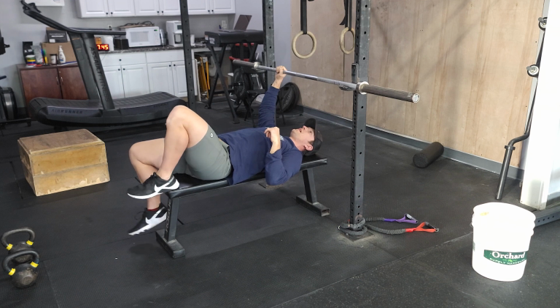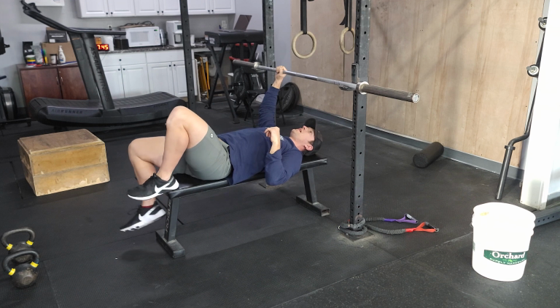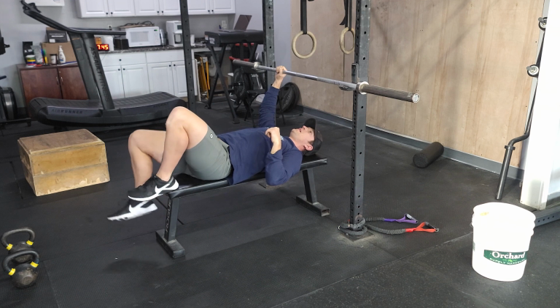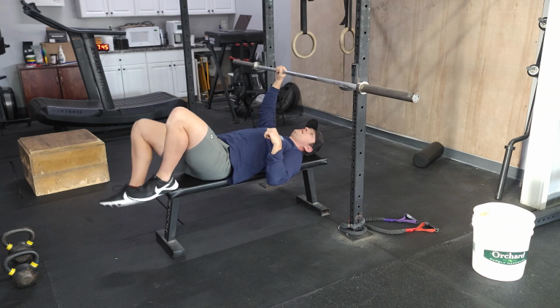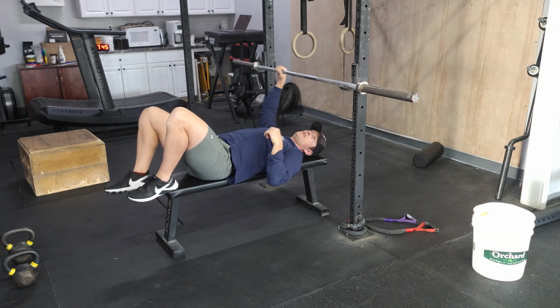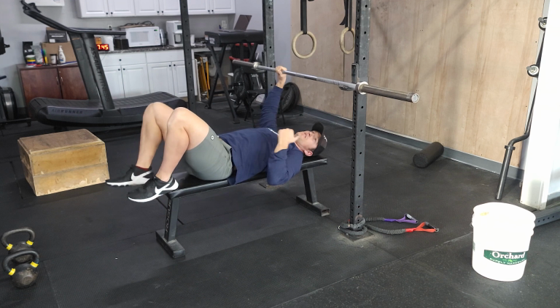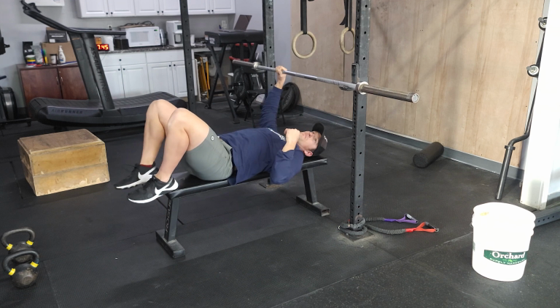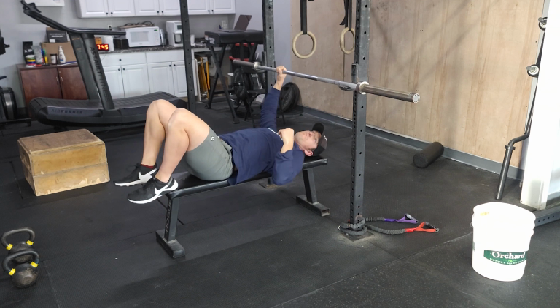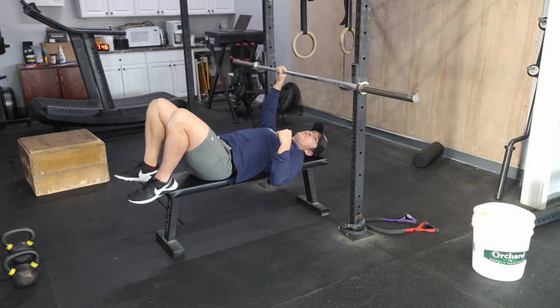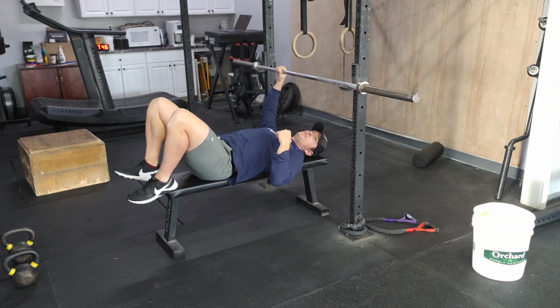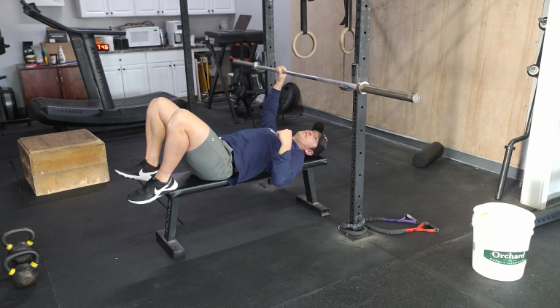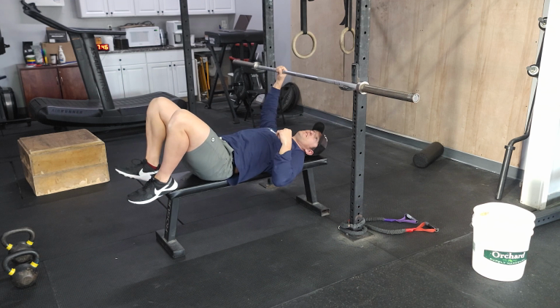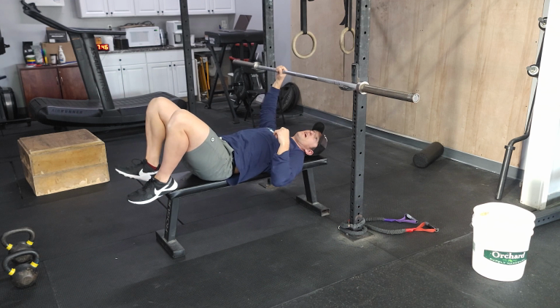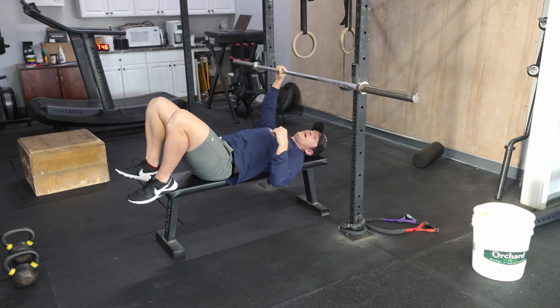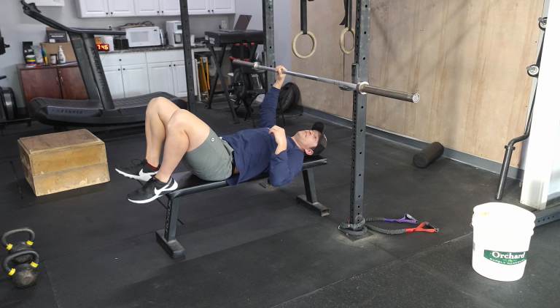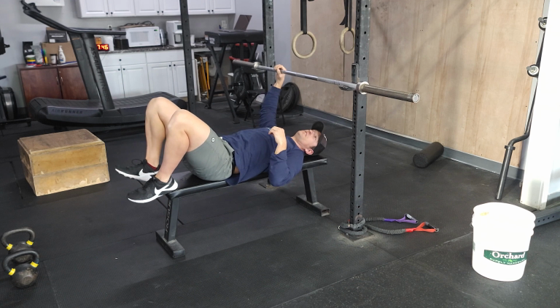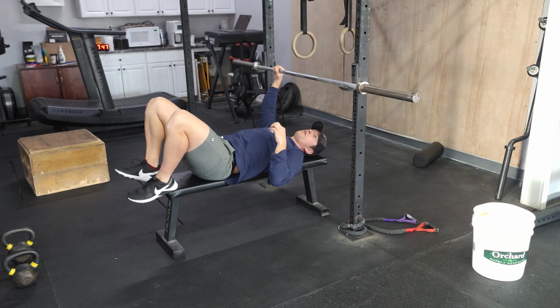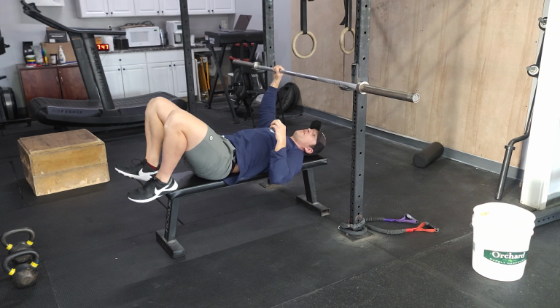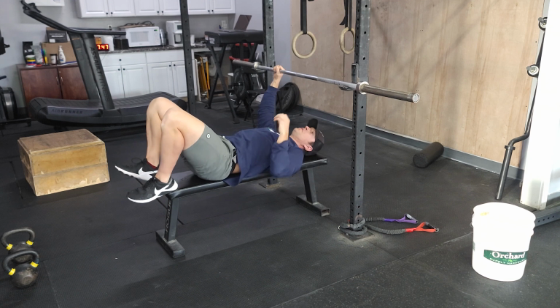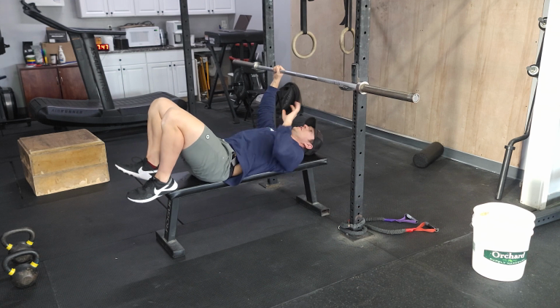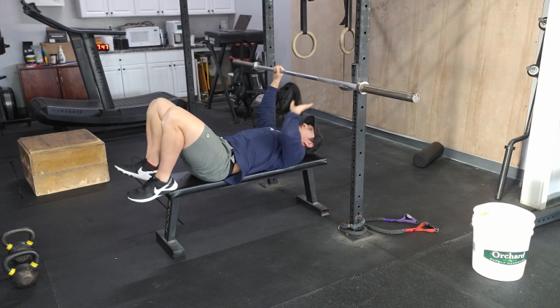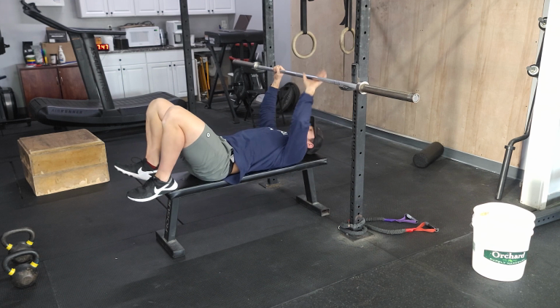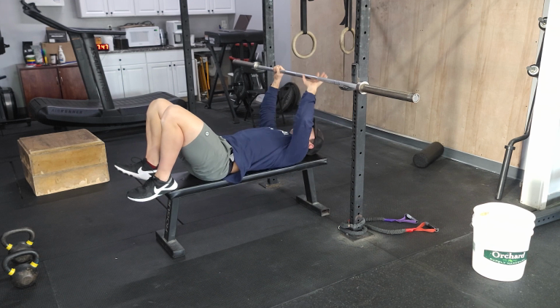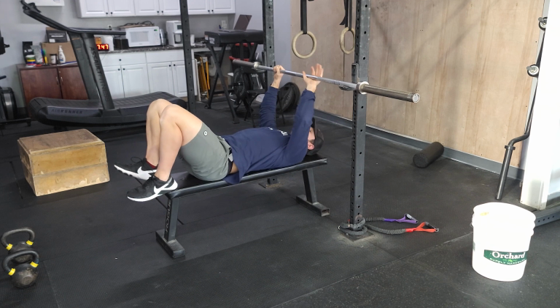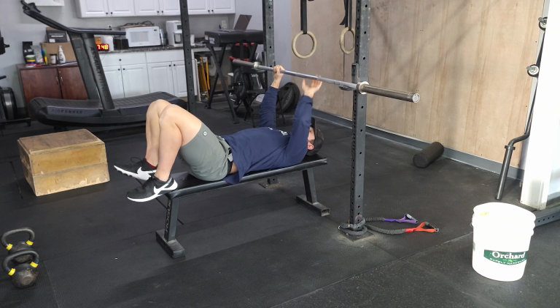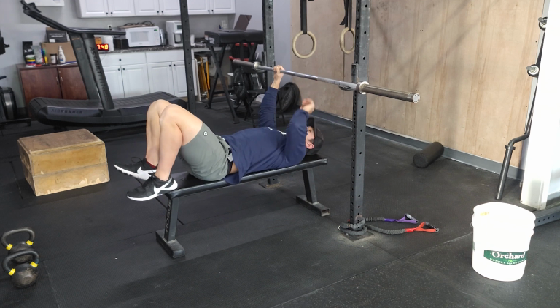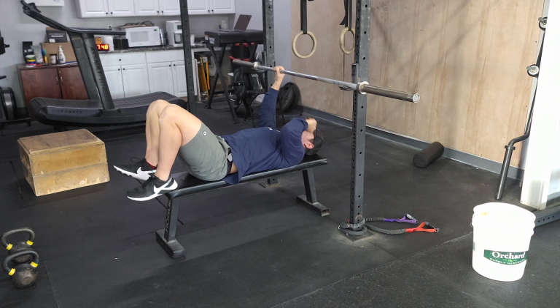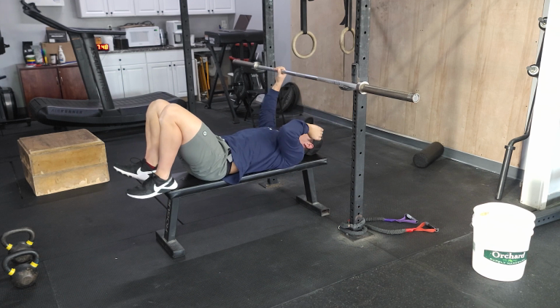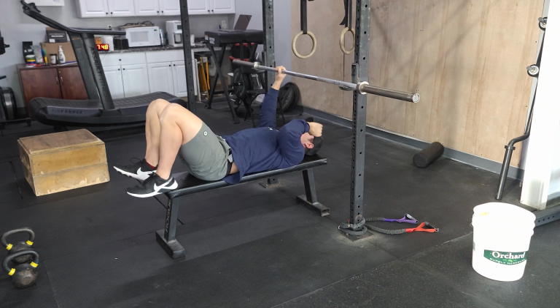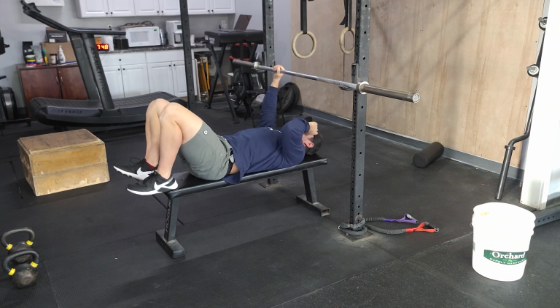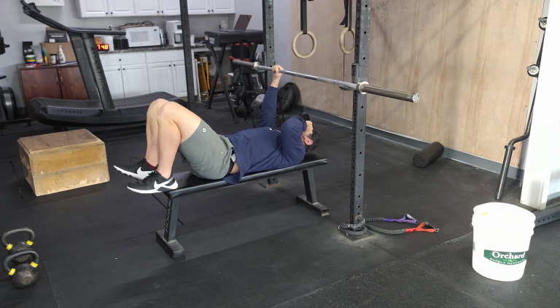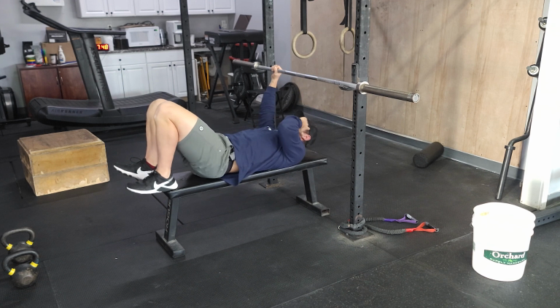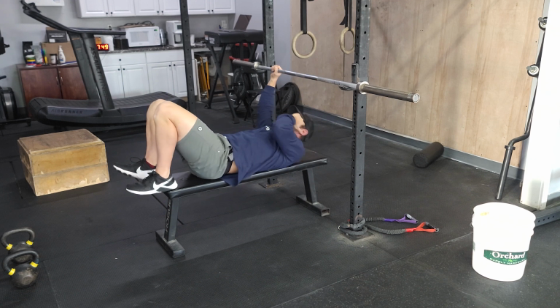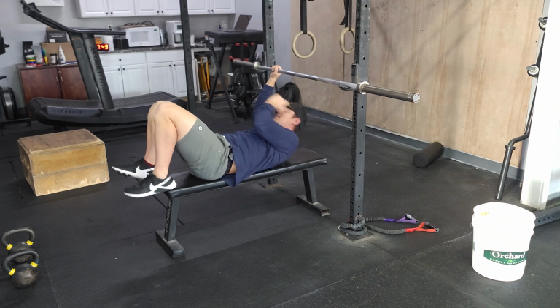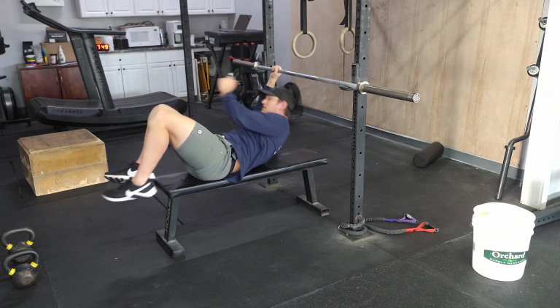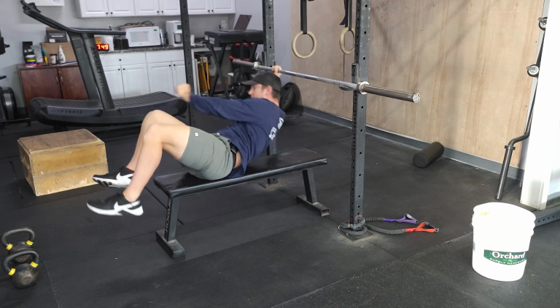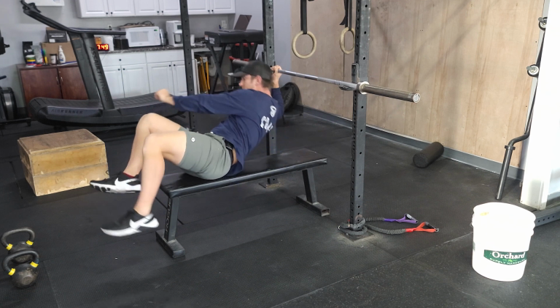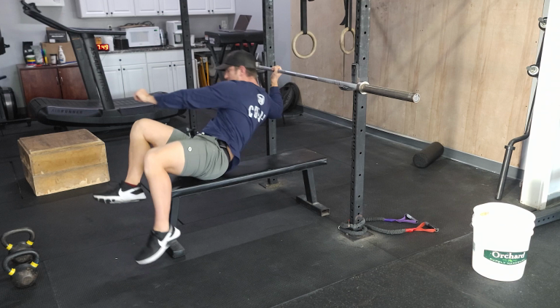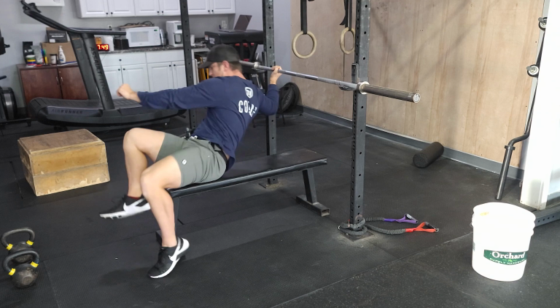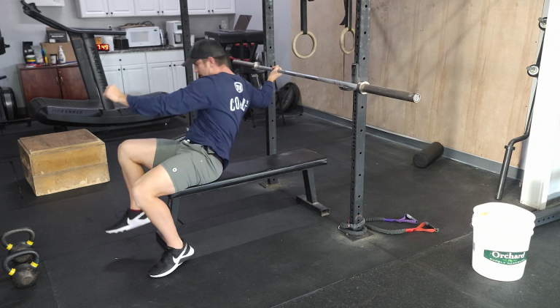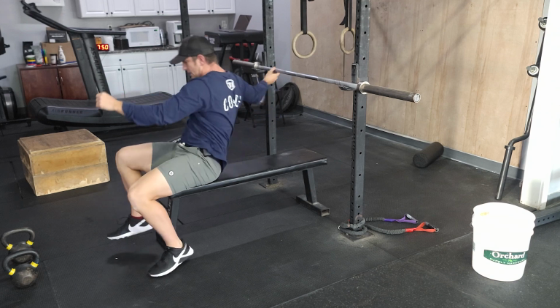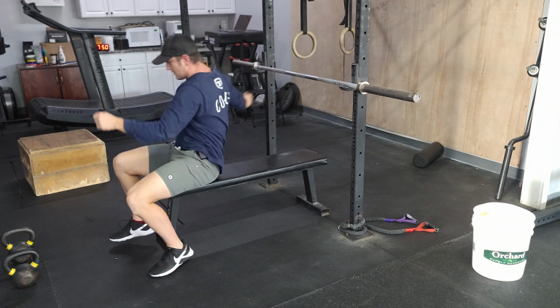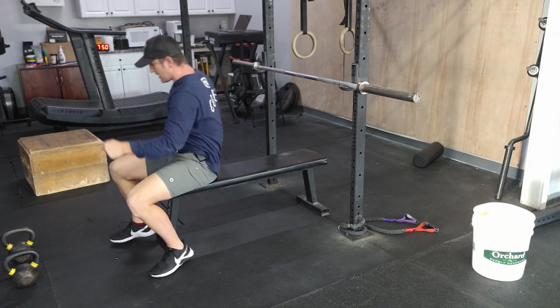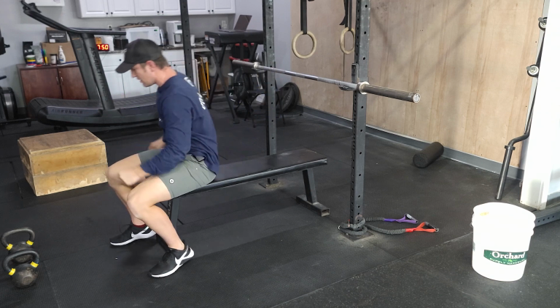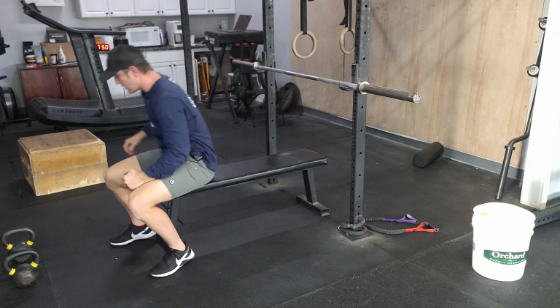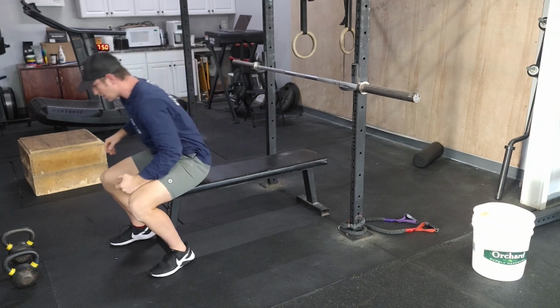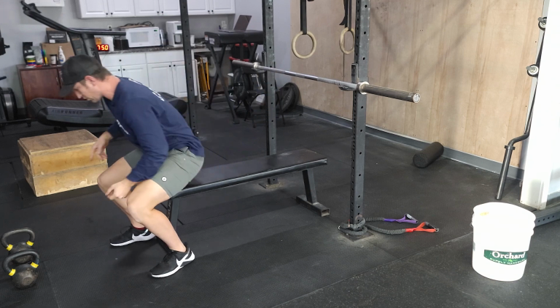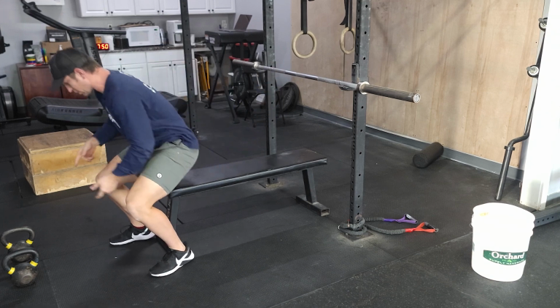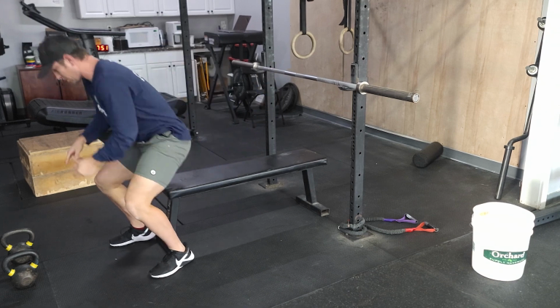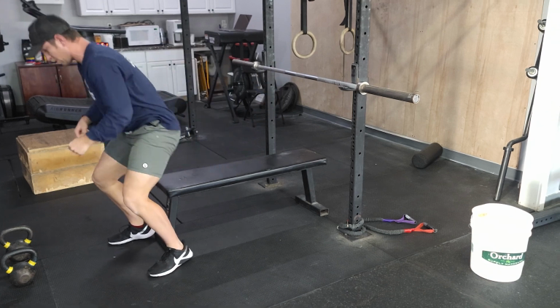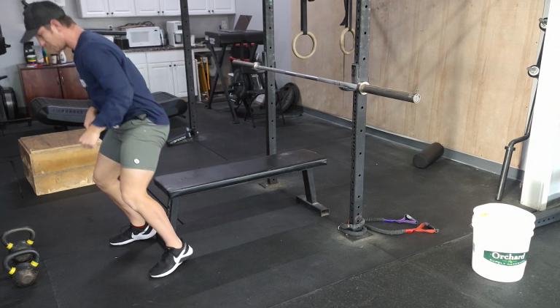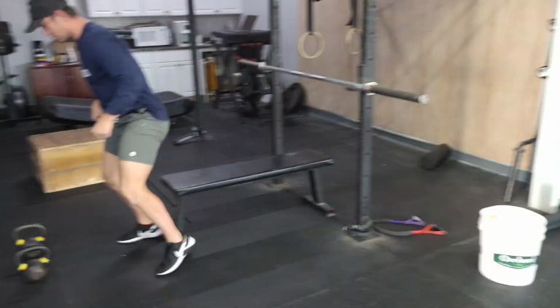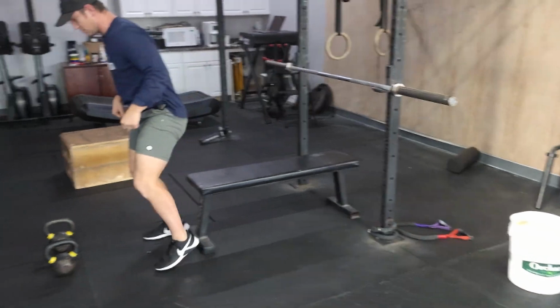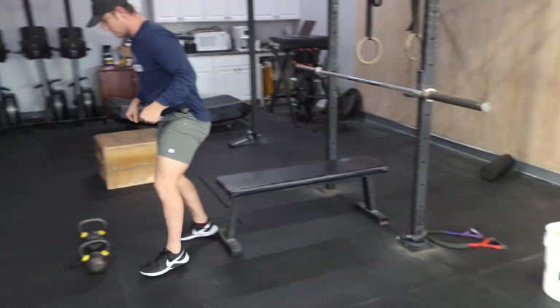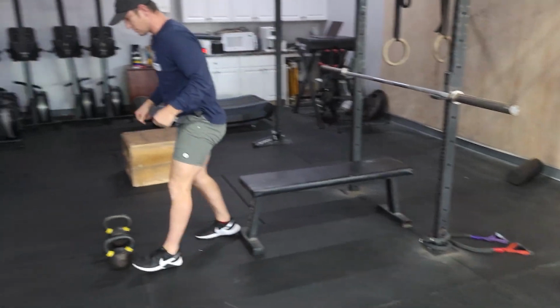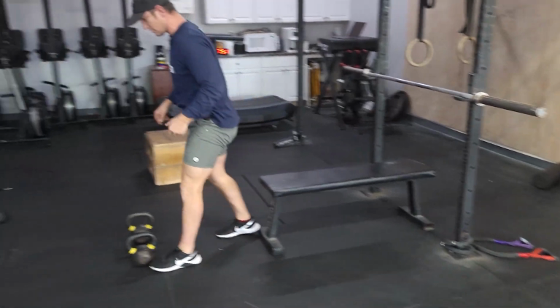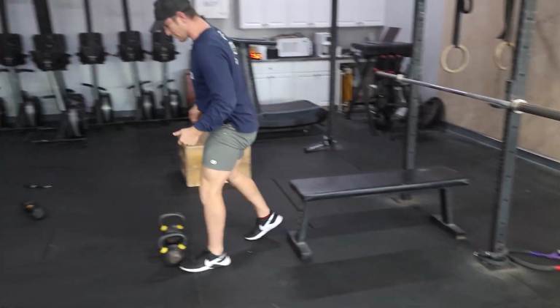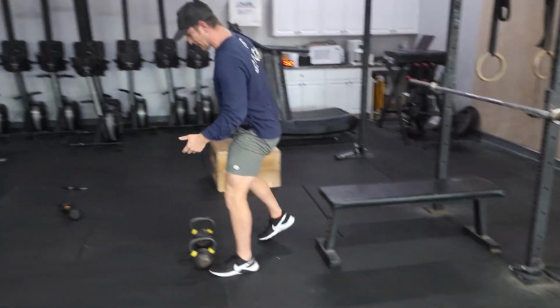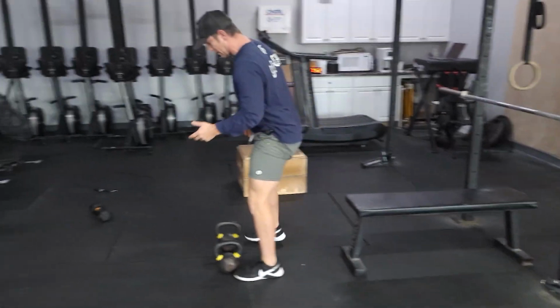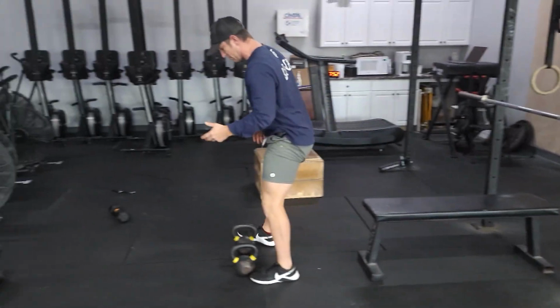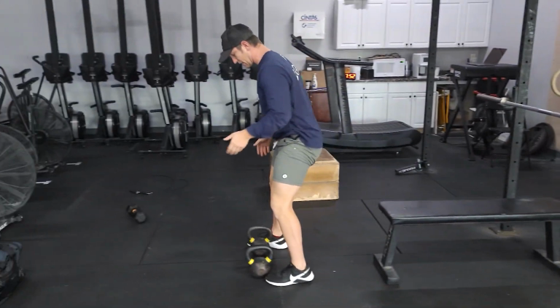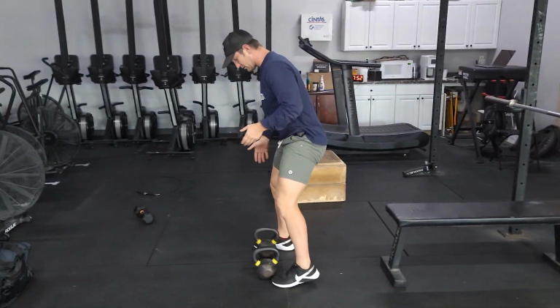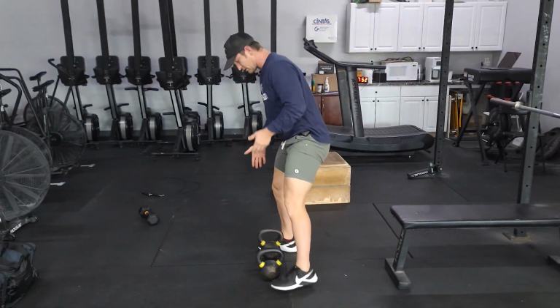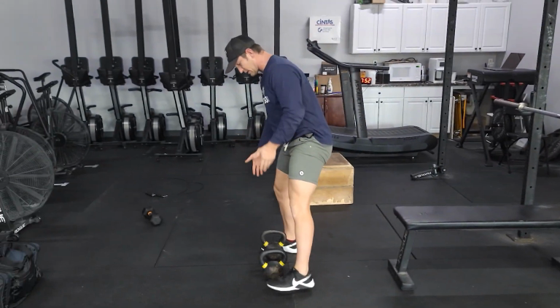I'd say choose a weight around 60-ish percent of your one rep max. You can build into that as you go. So after the eight reps, immediately you're going to go to your kettlebells.